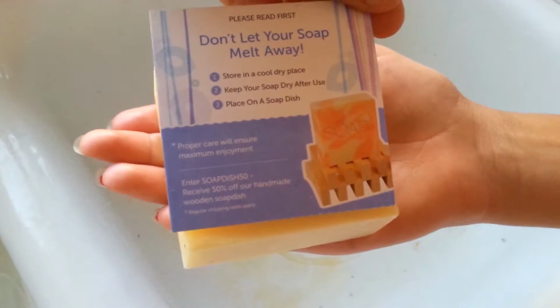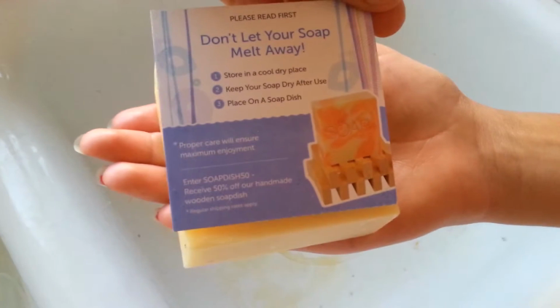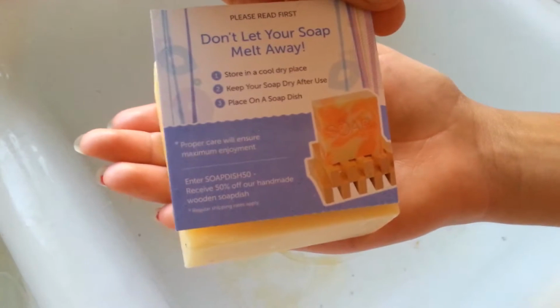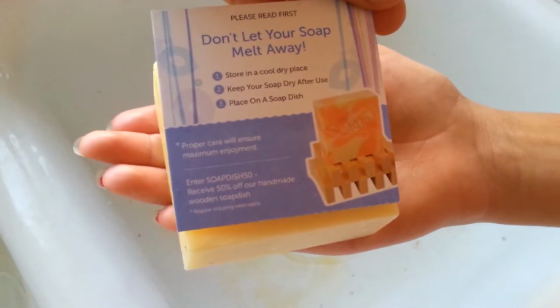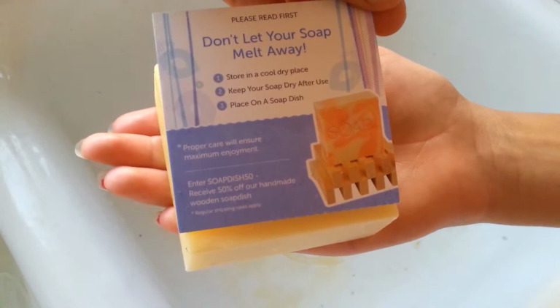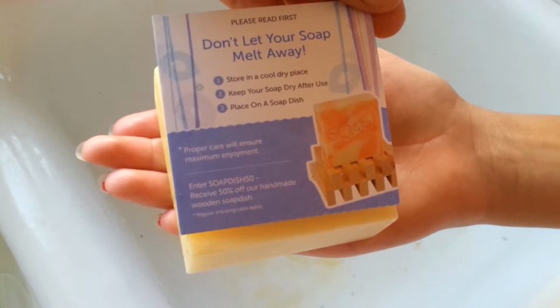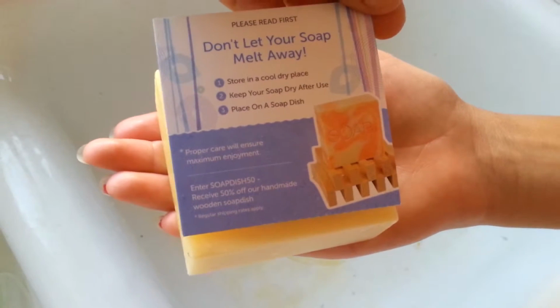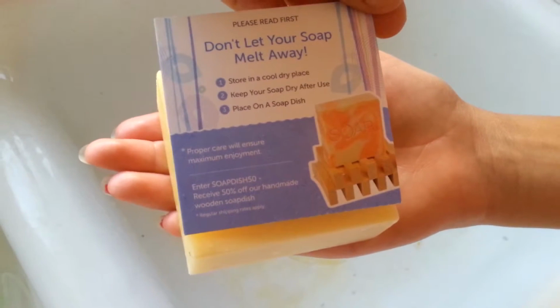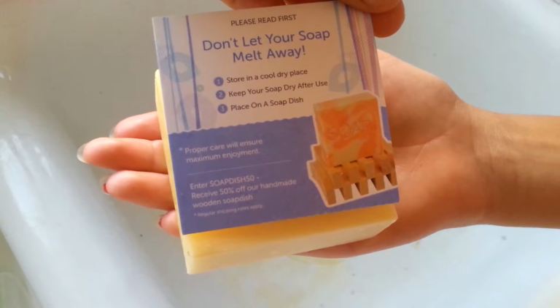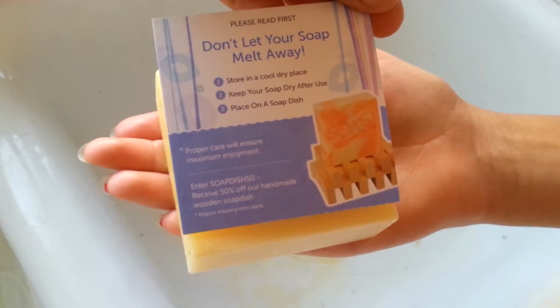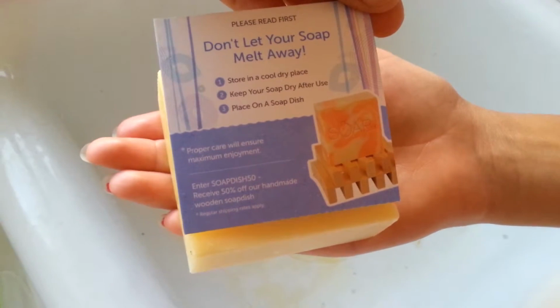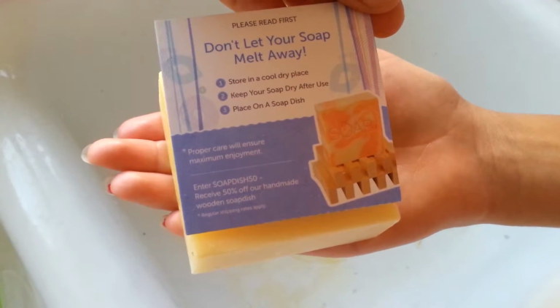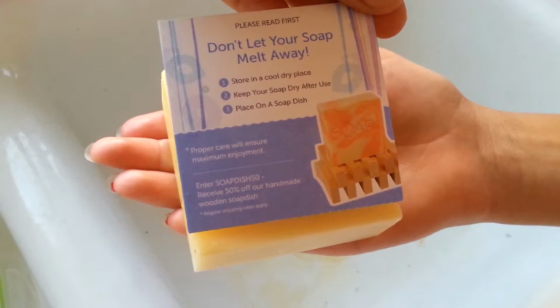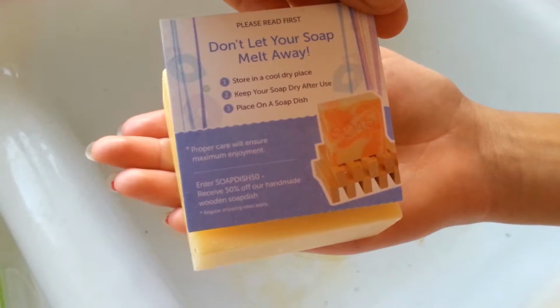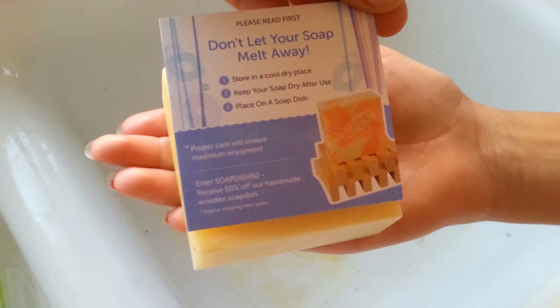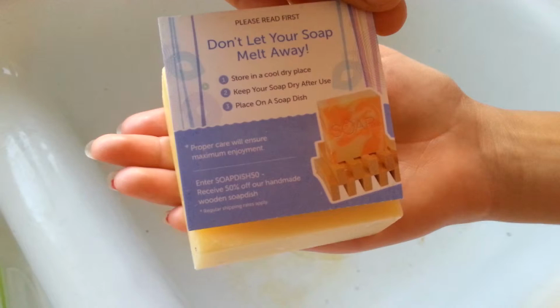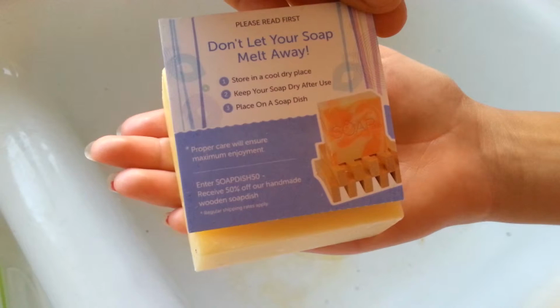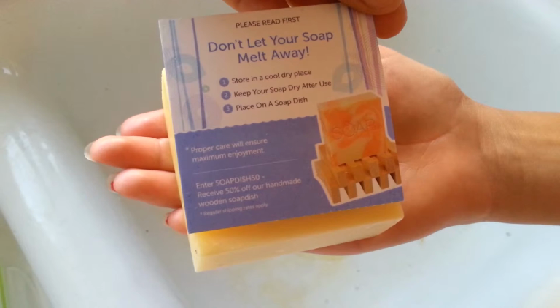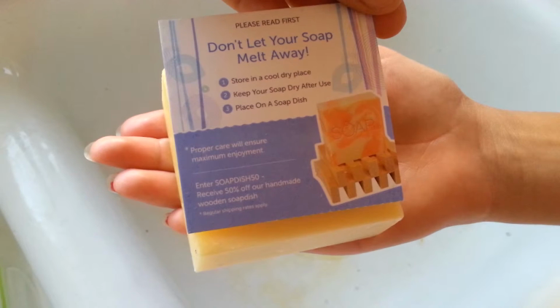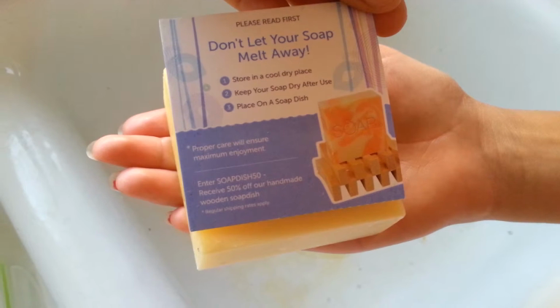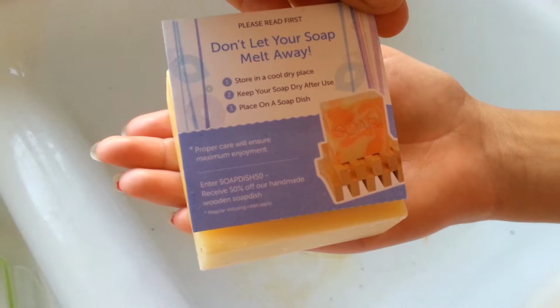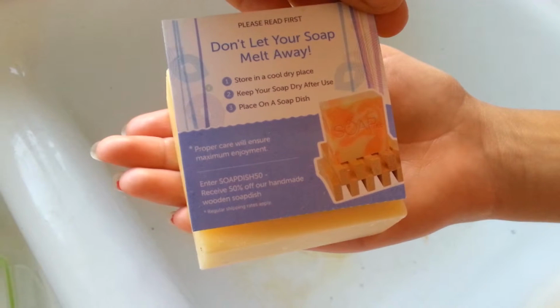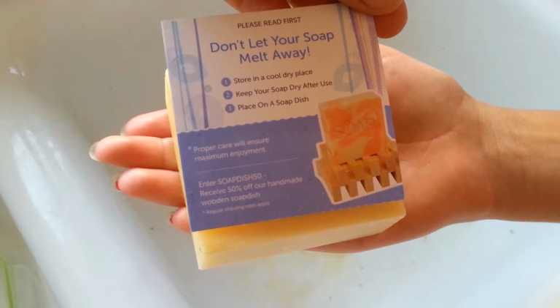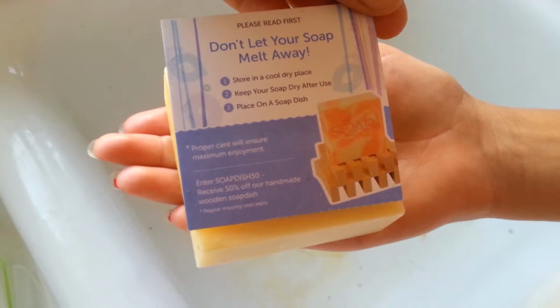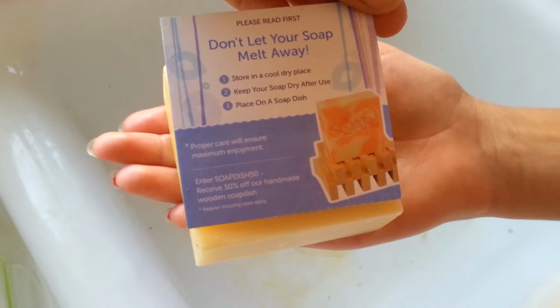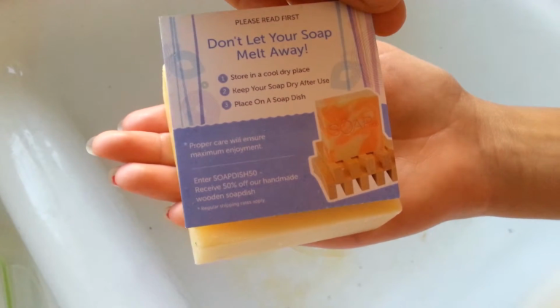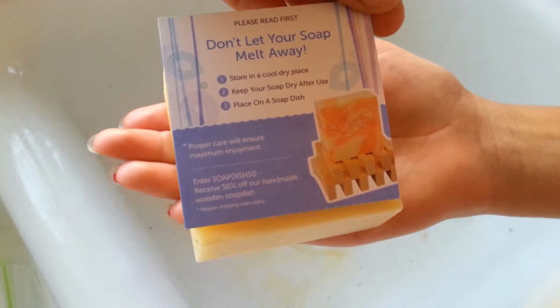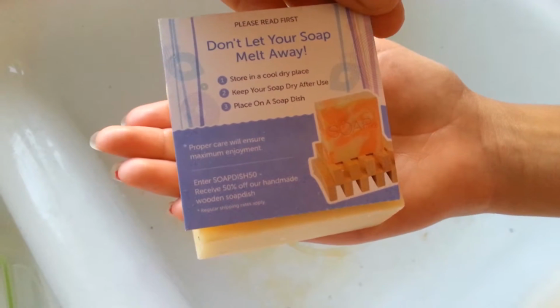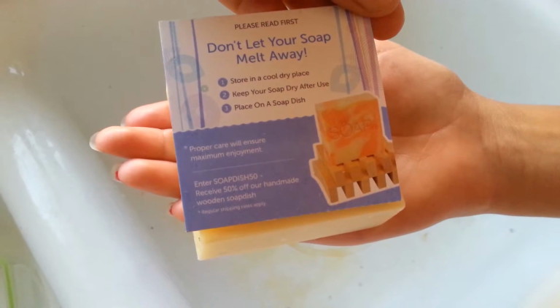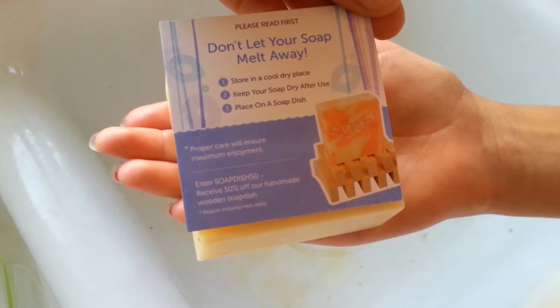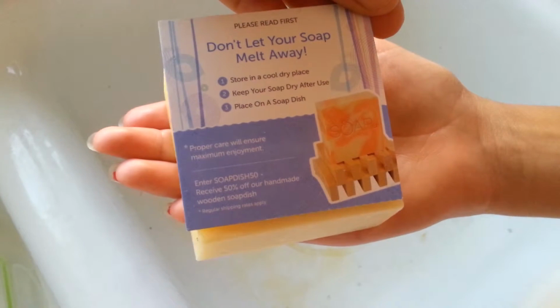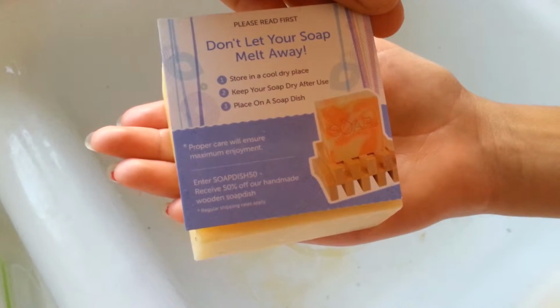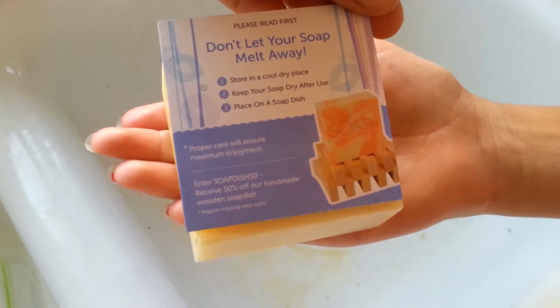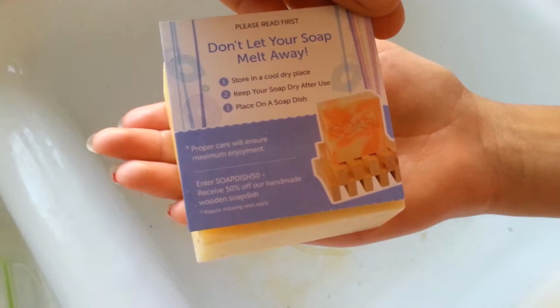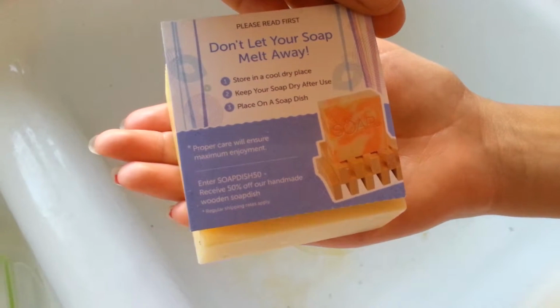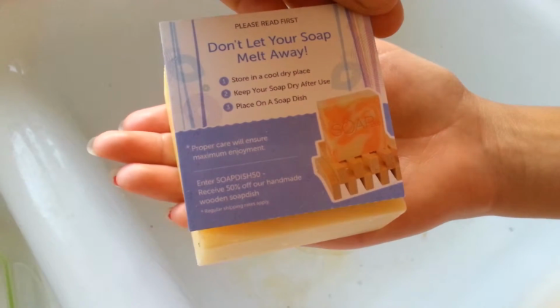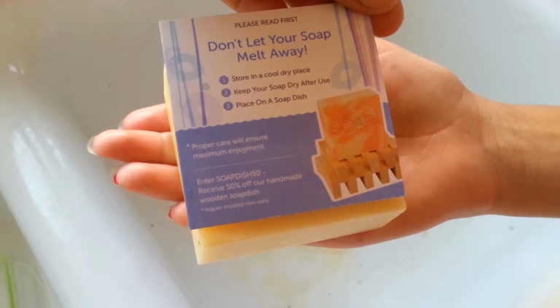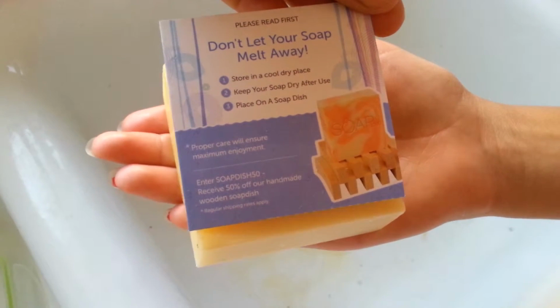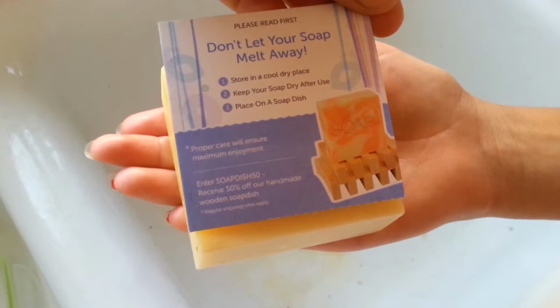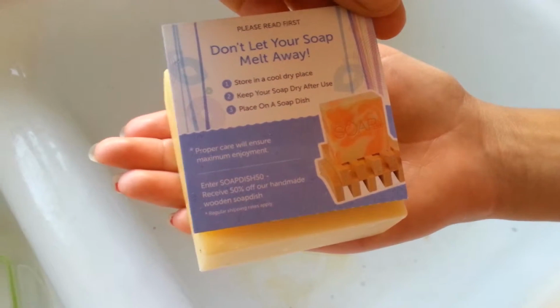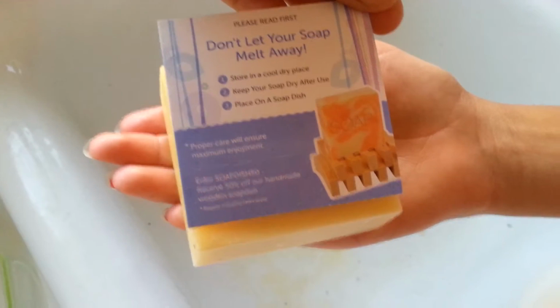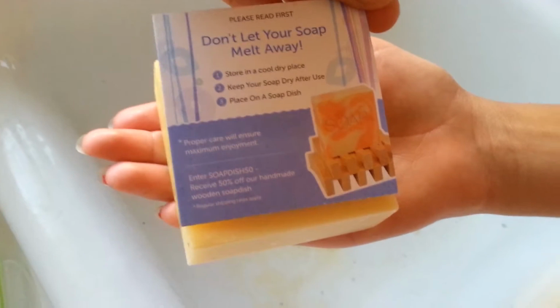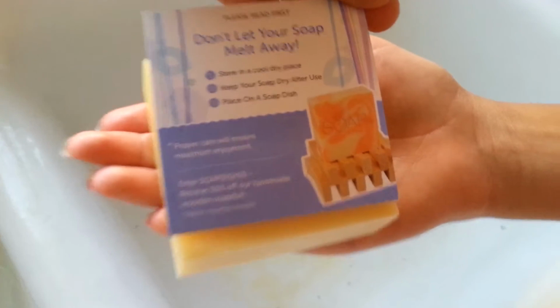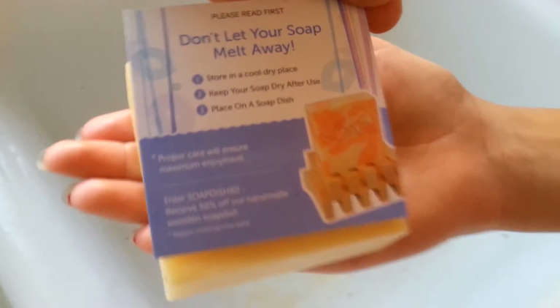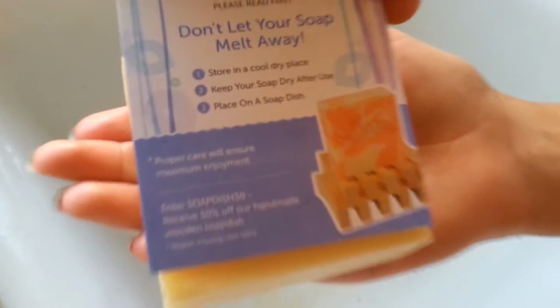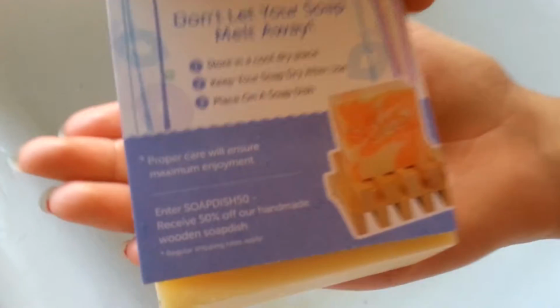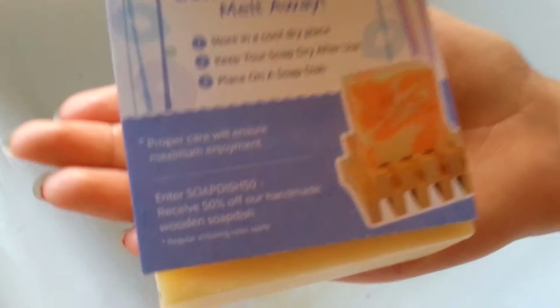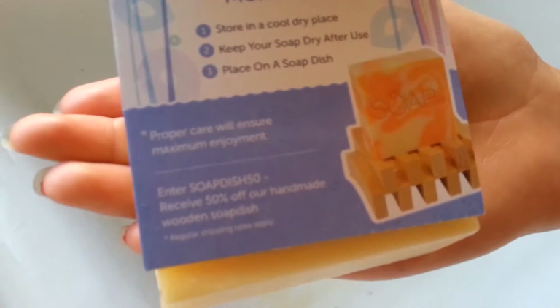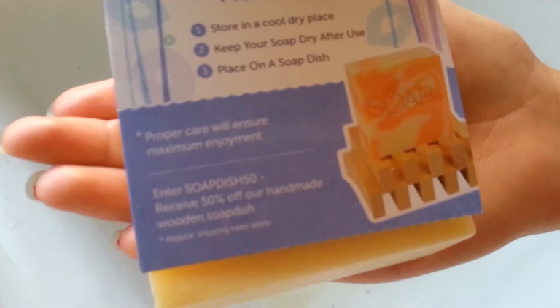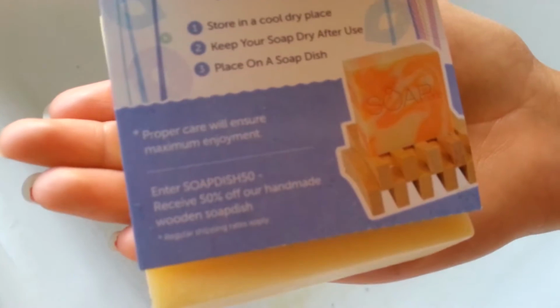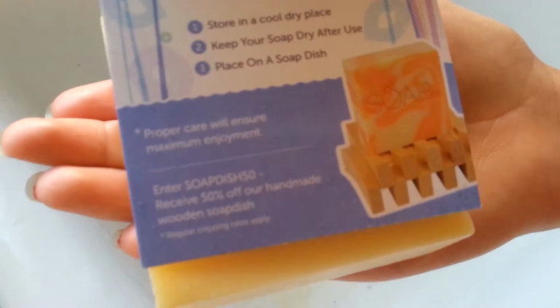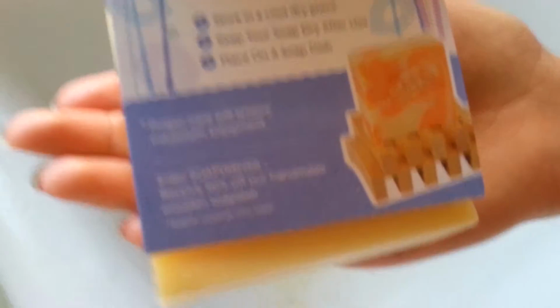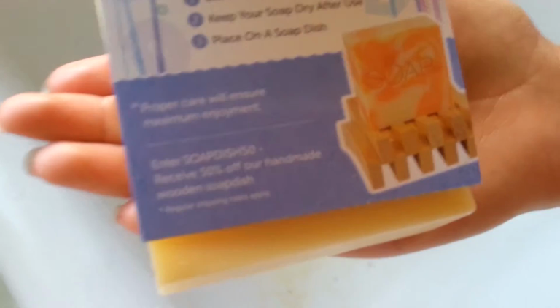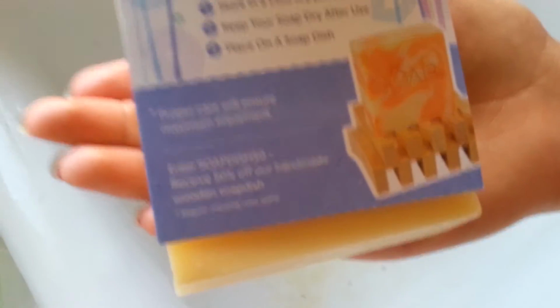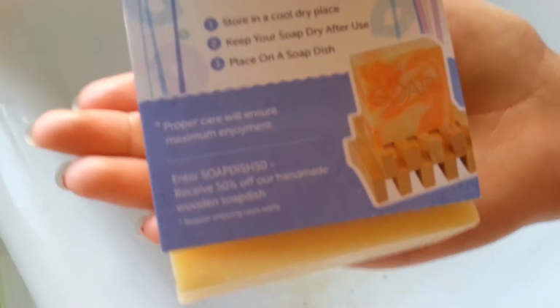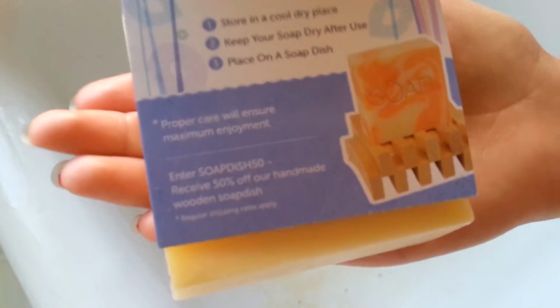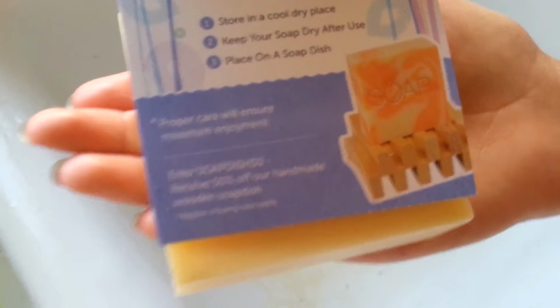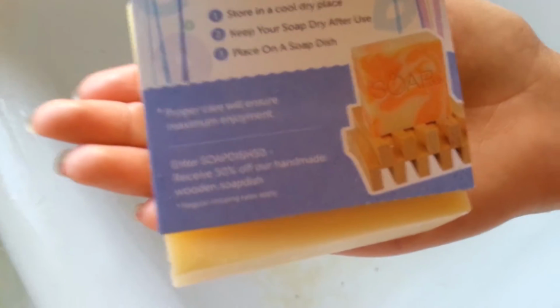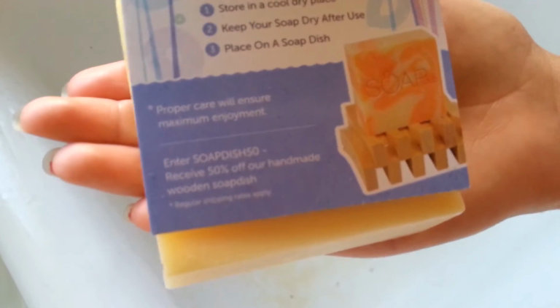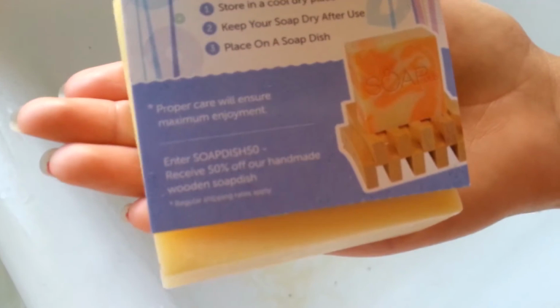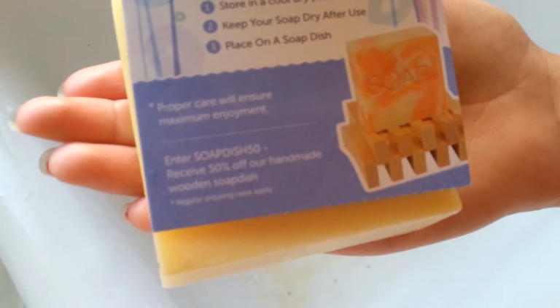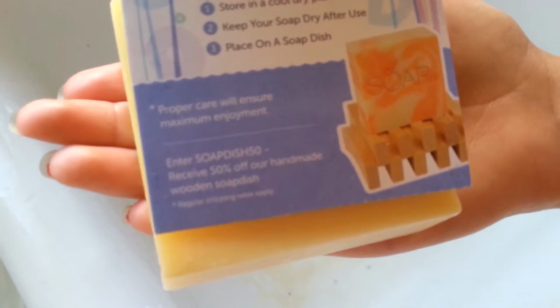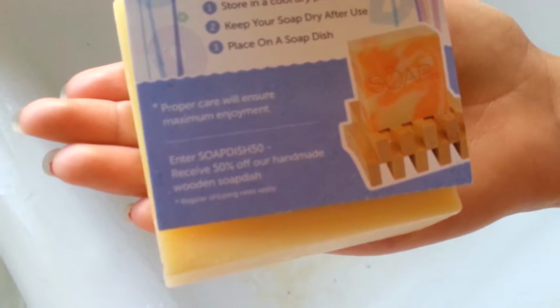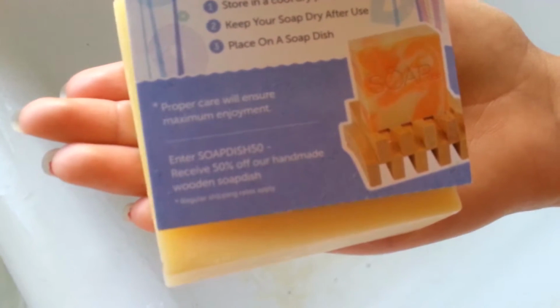A cool soap dish, and a code for half off the soap dish right there.